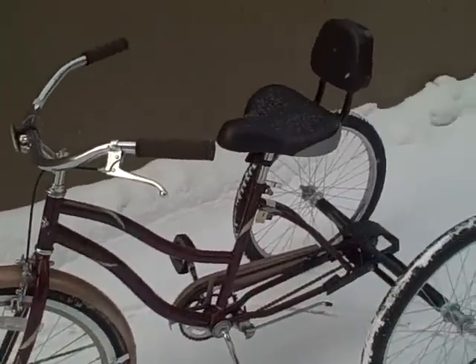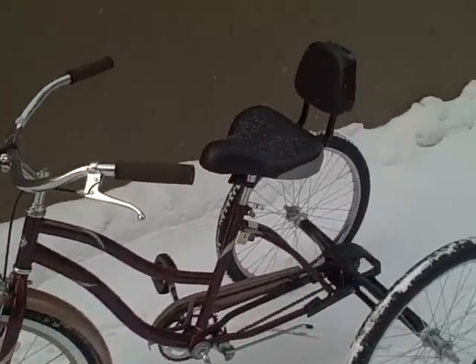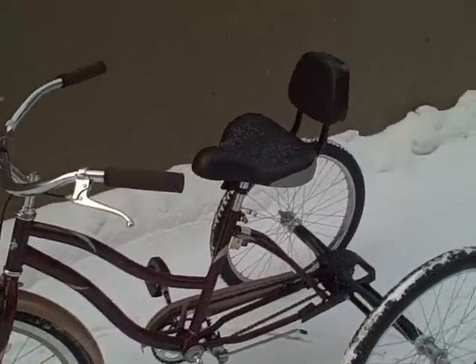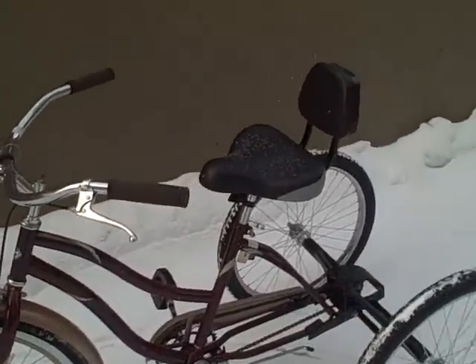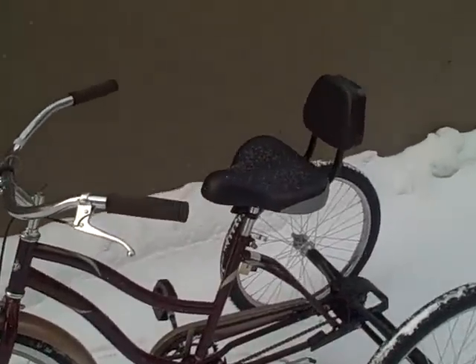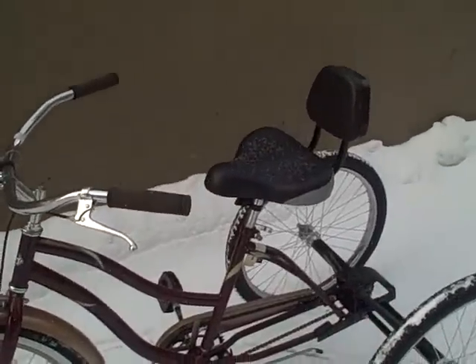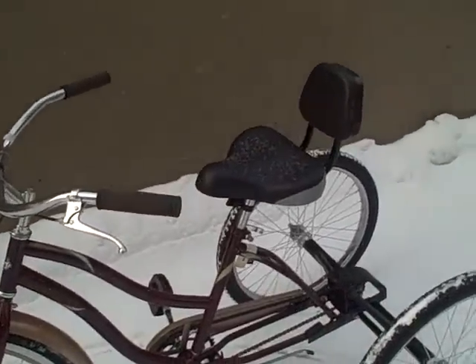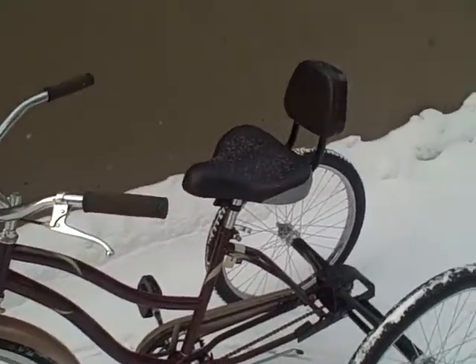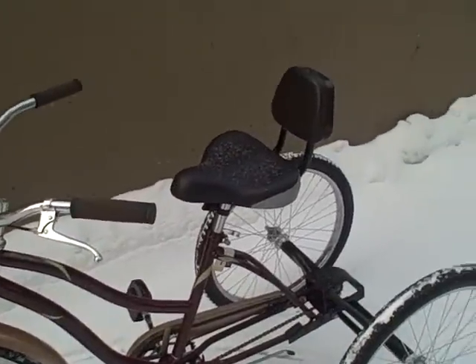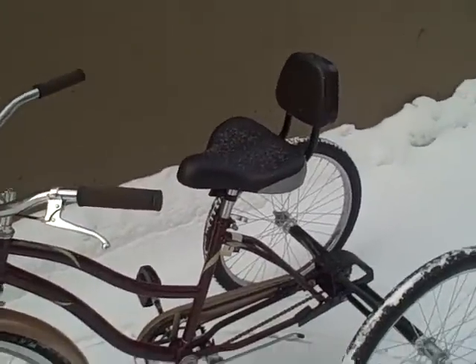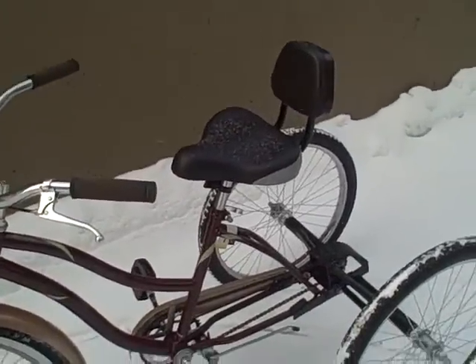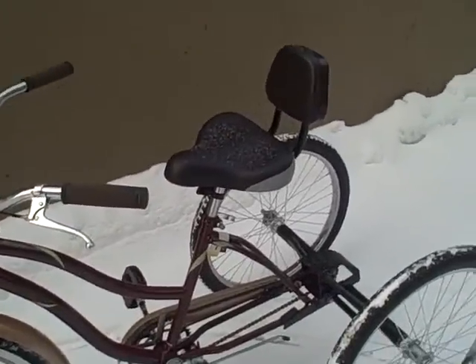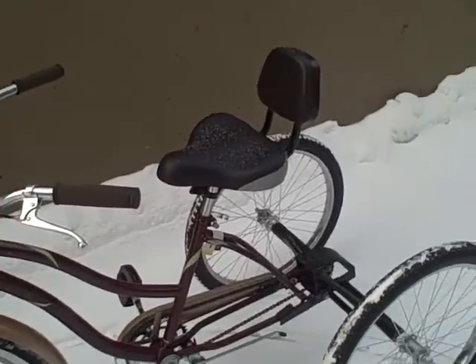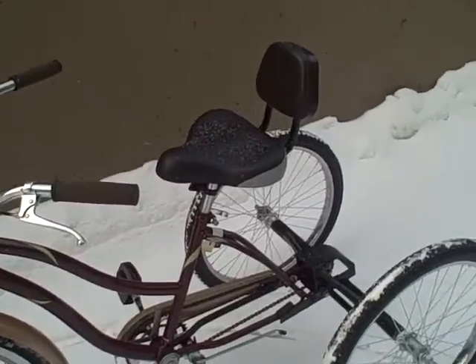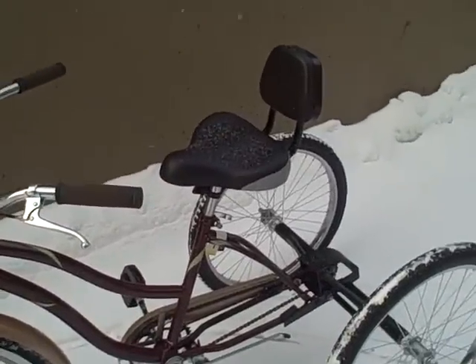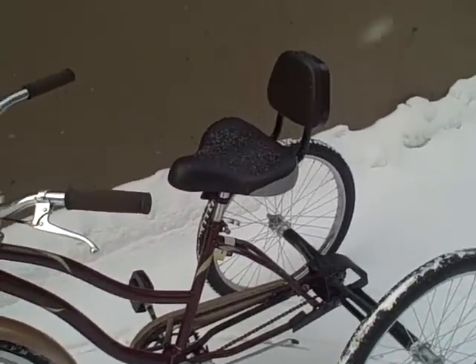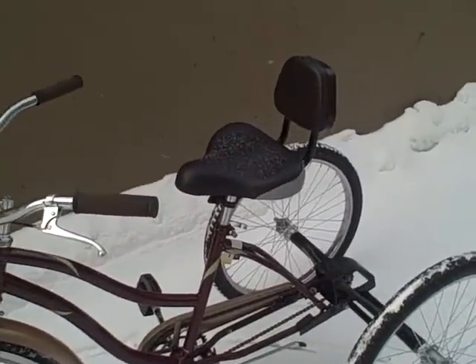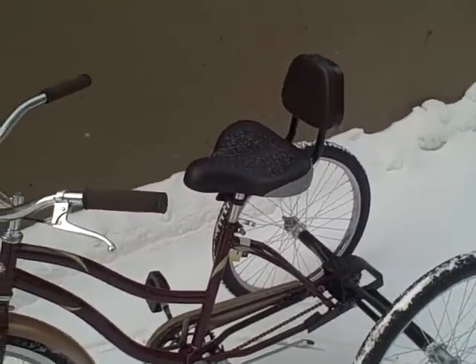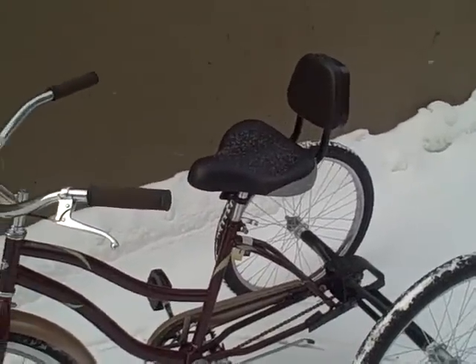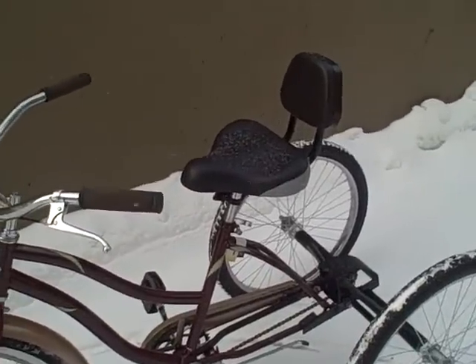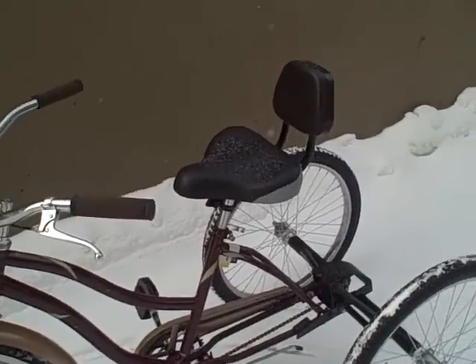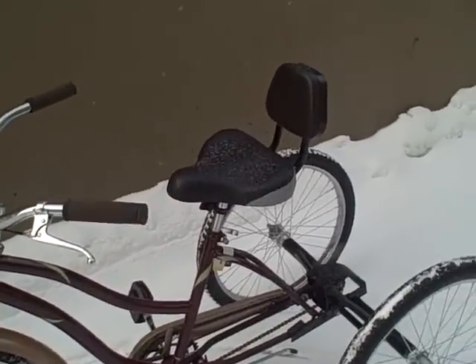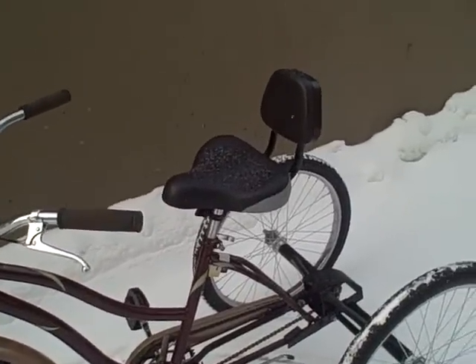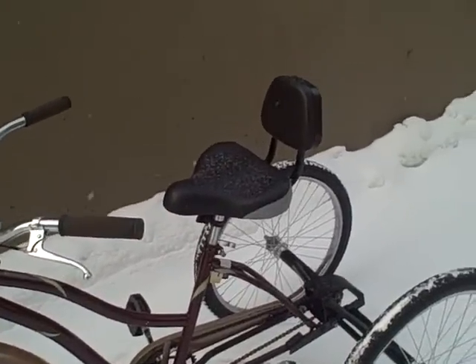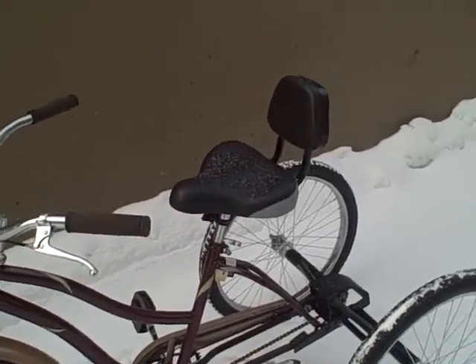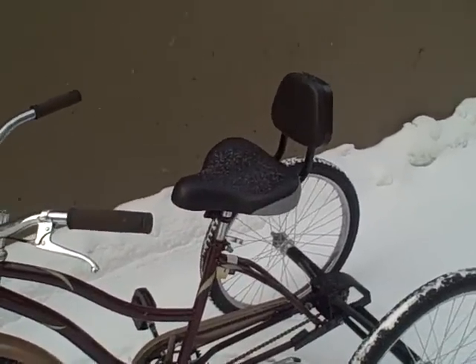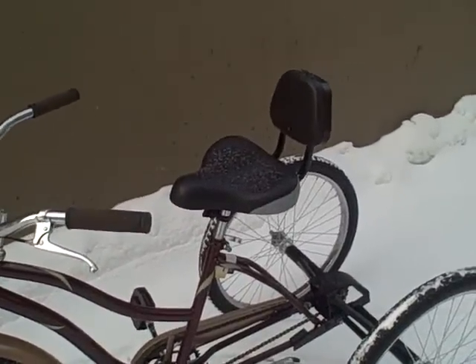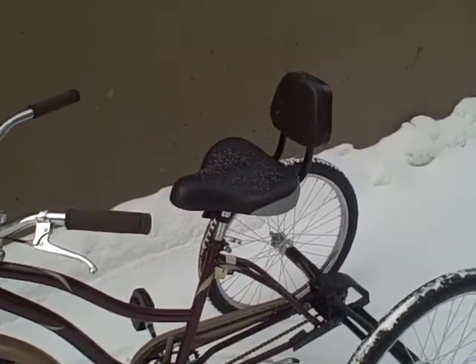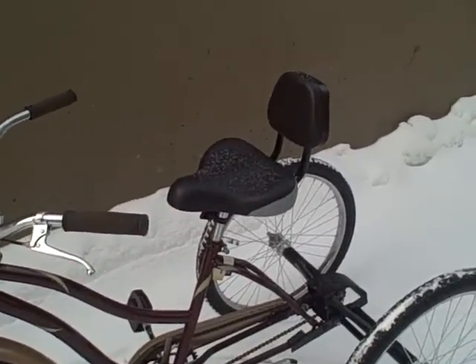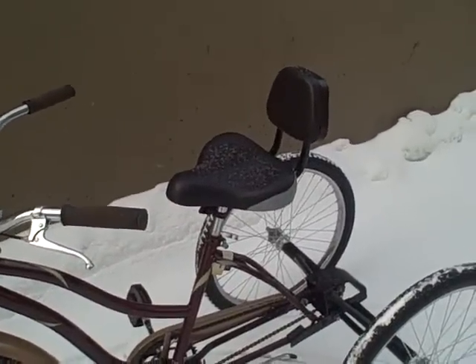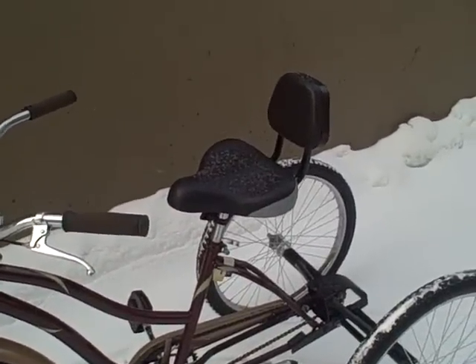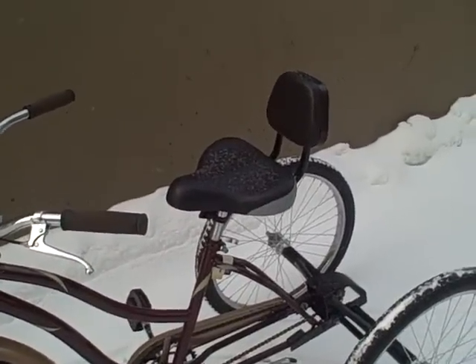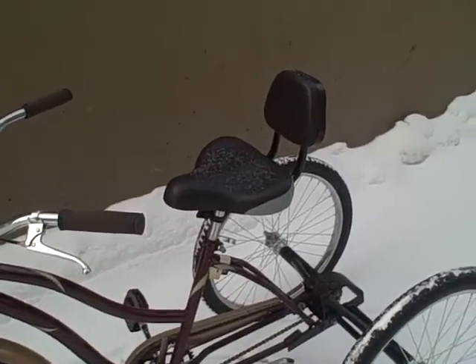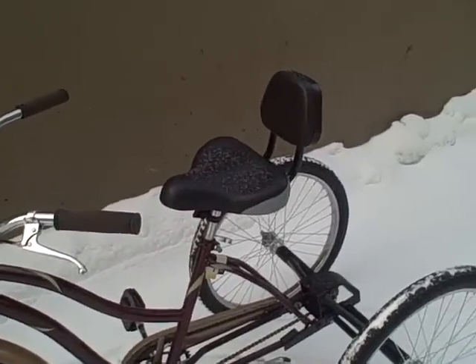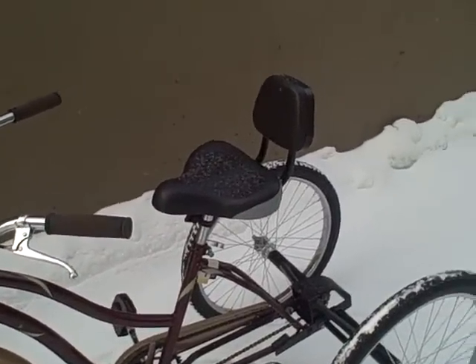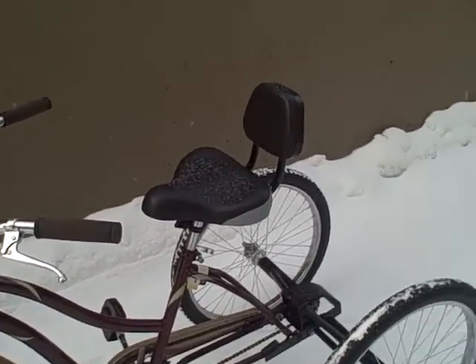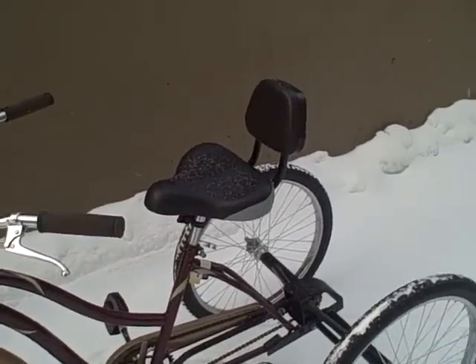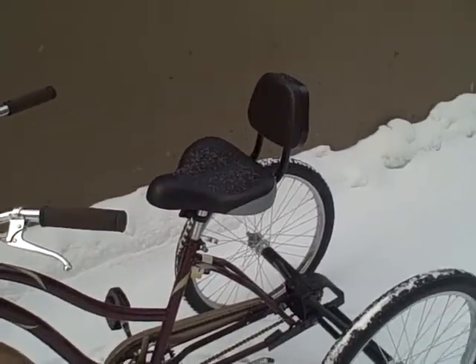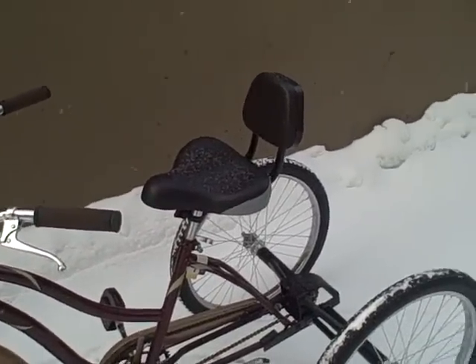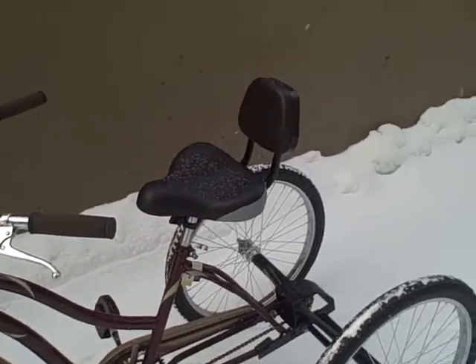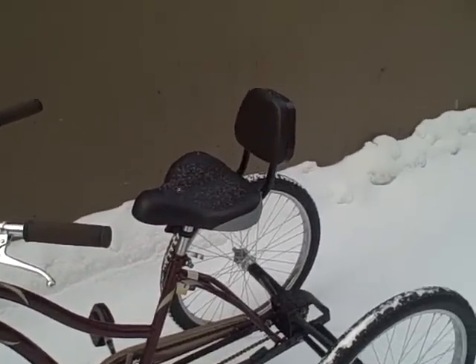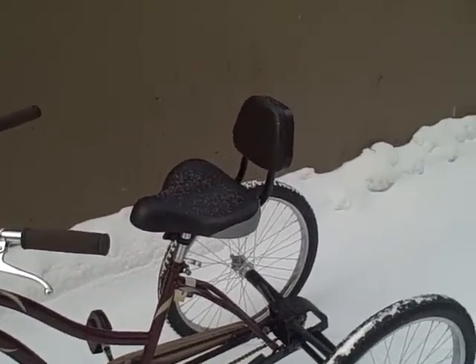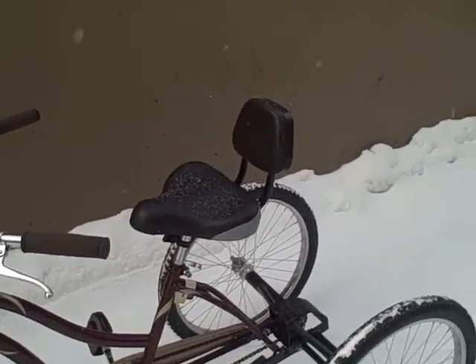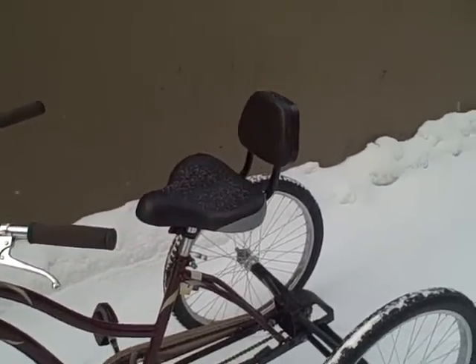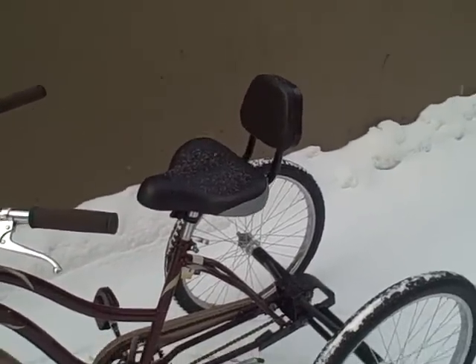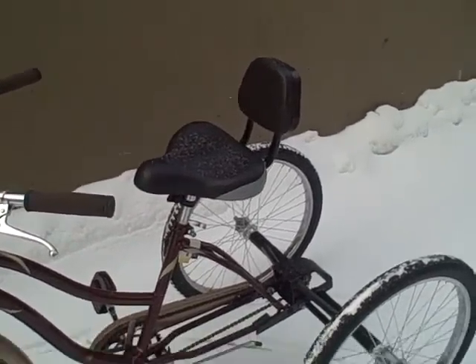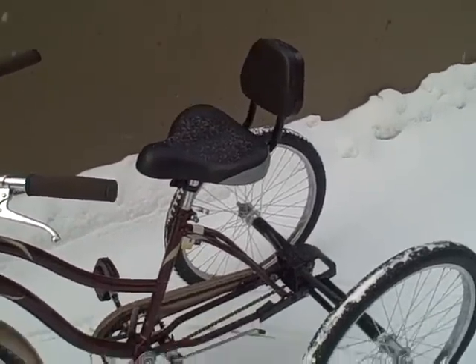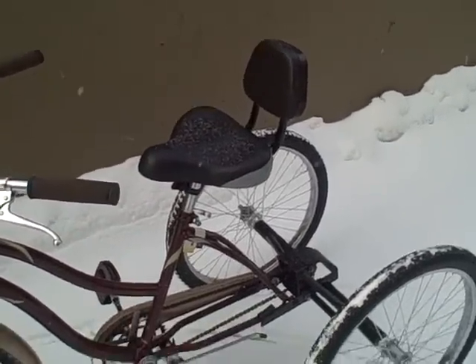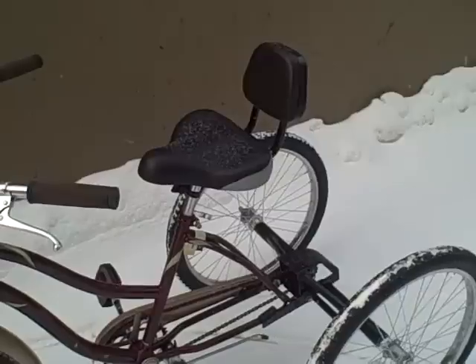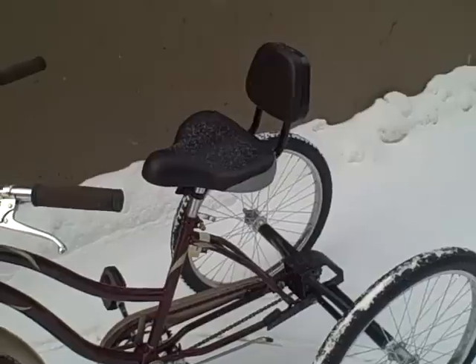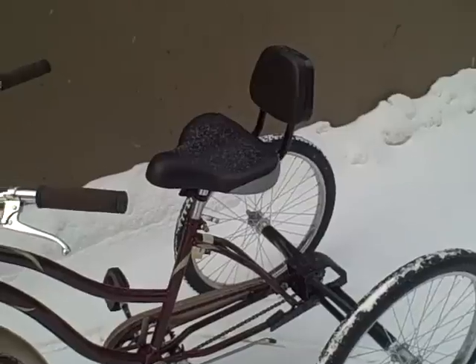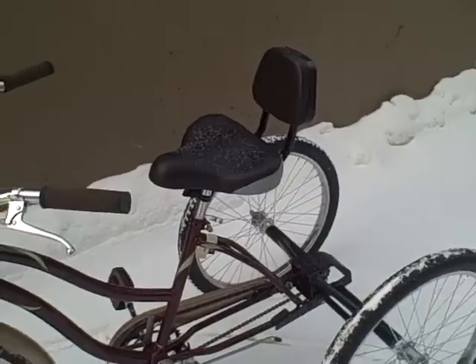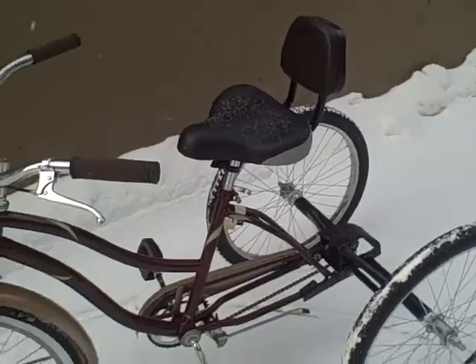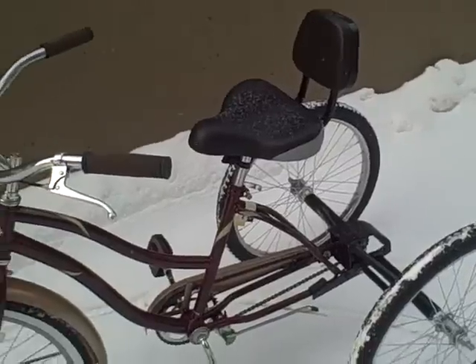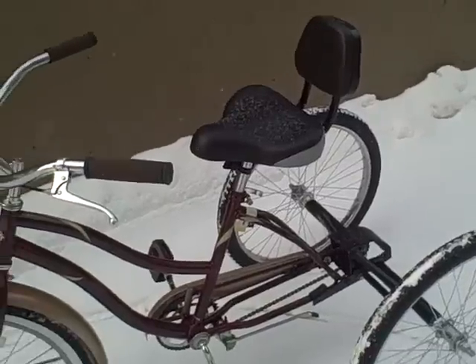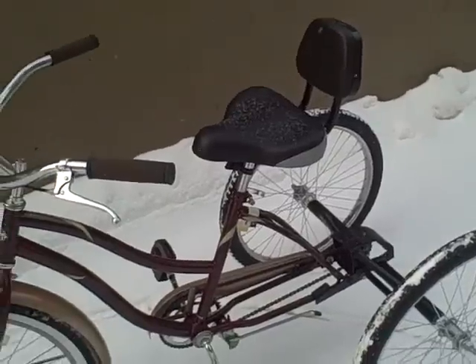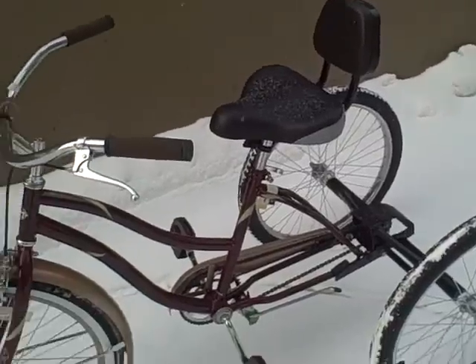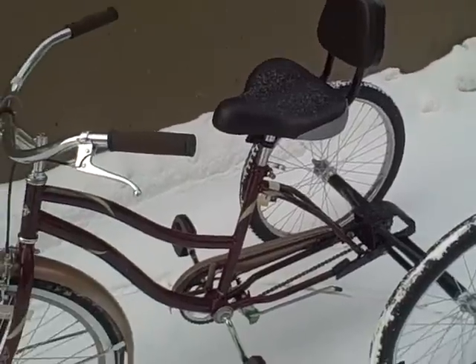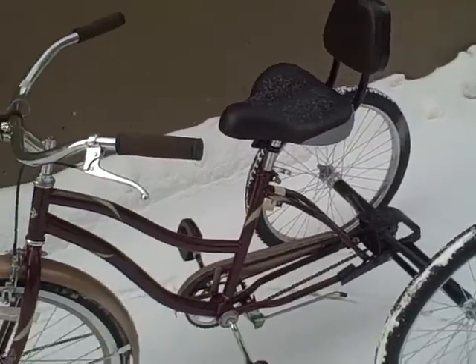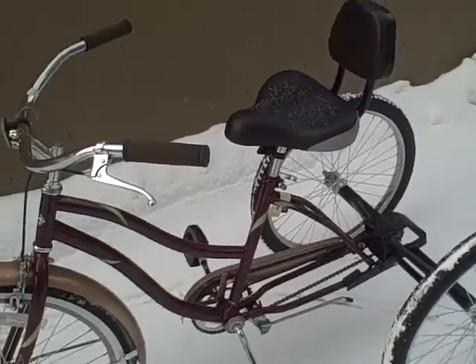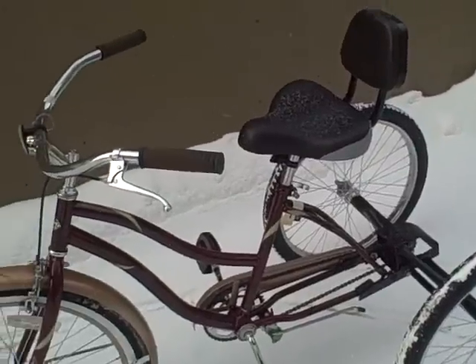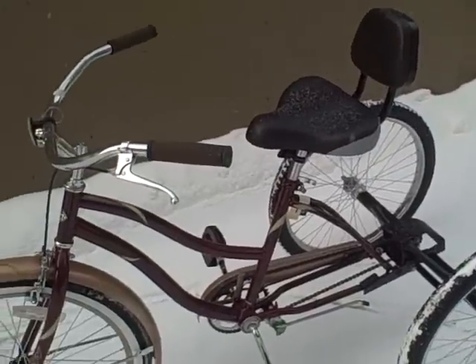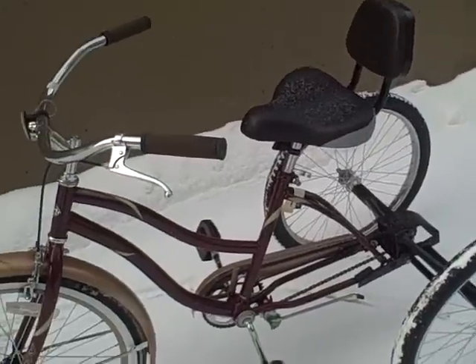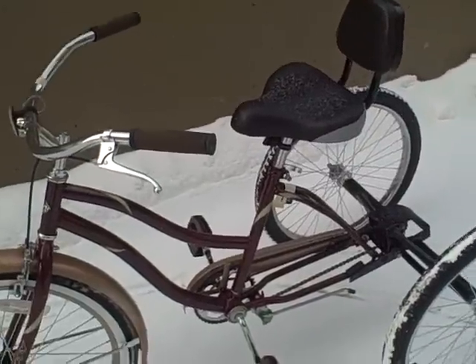You can see here we've added a seat with a seat backrest on it. We sell those.